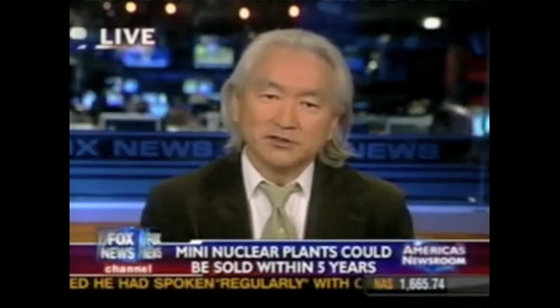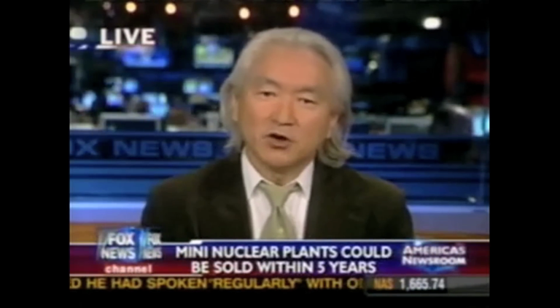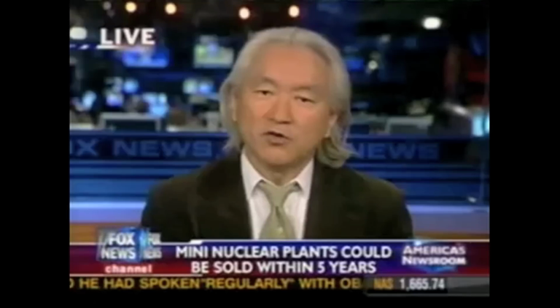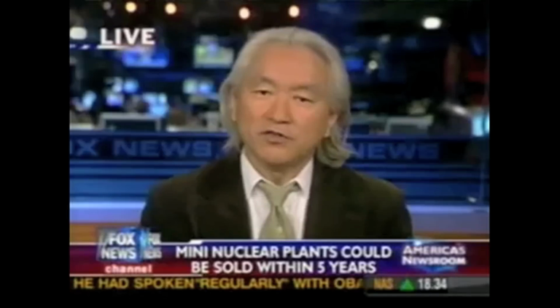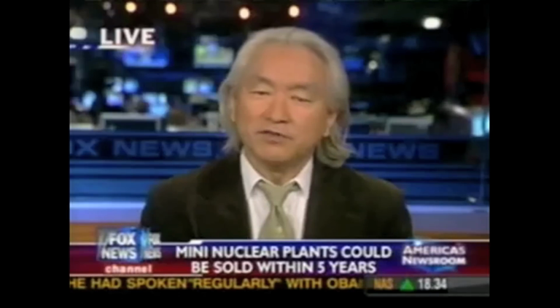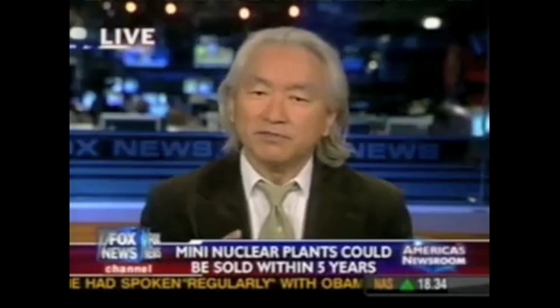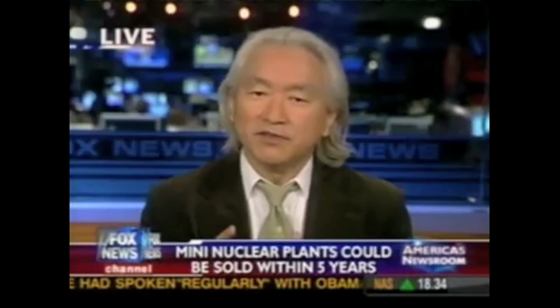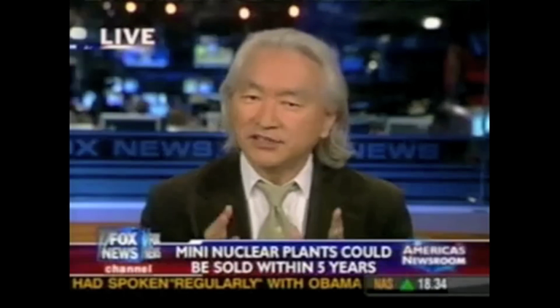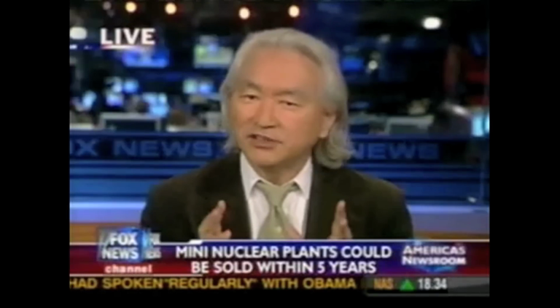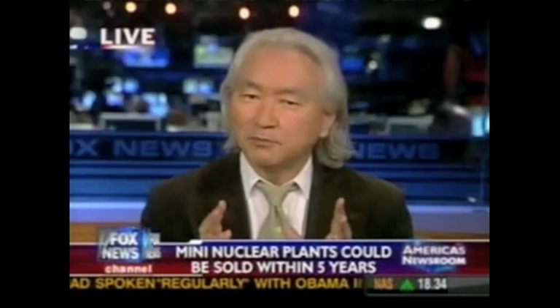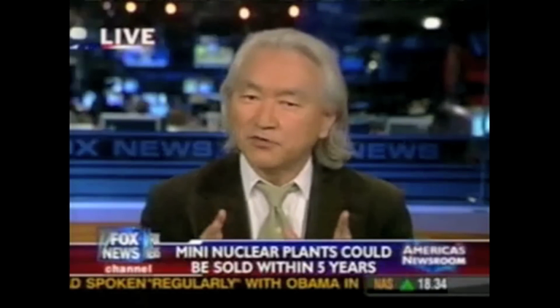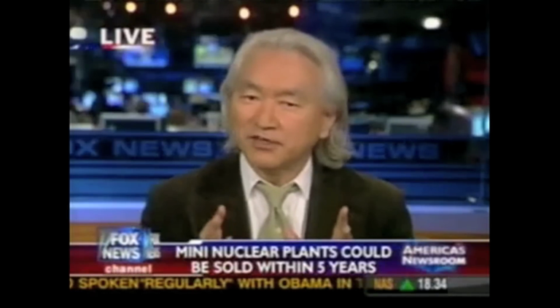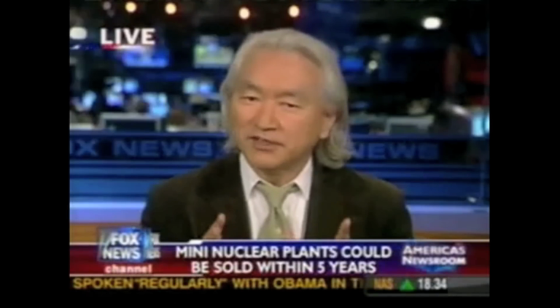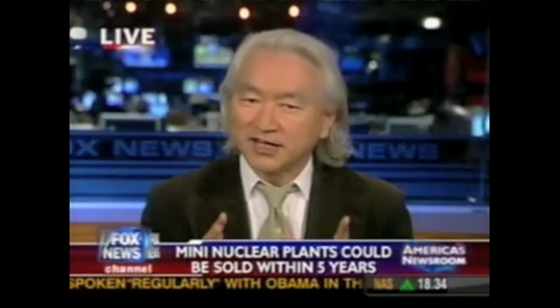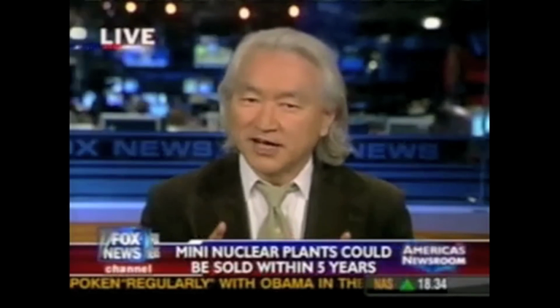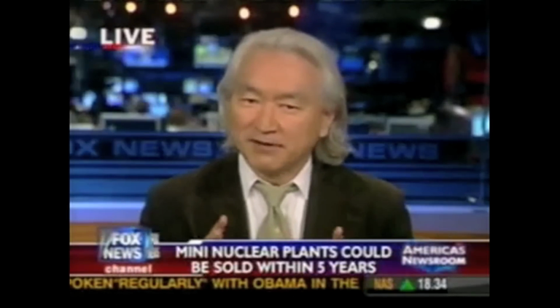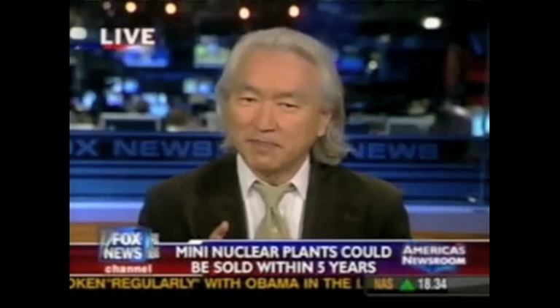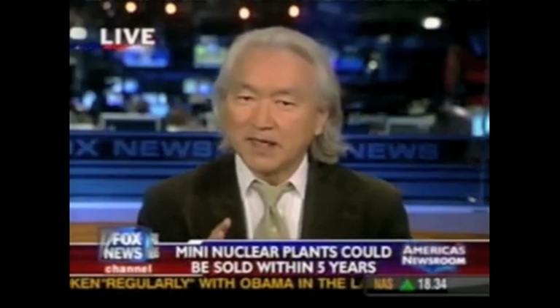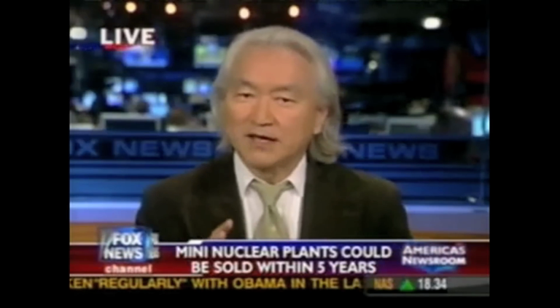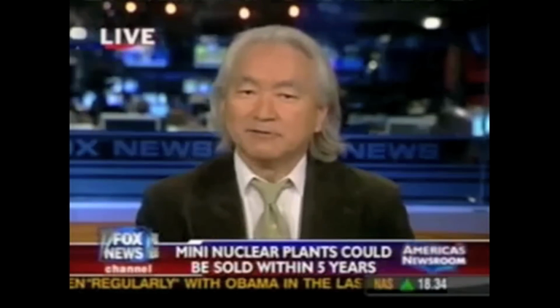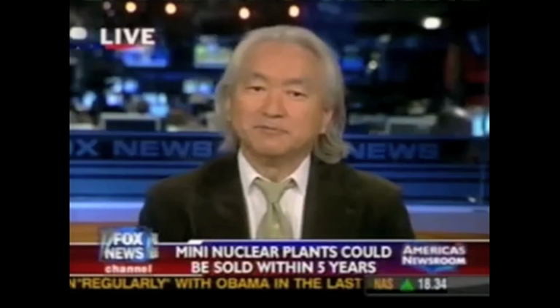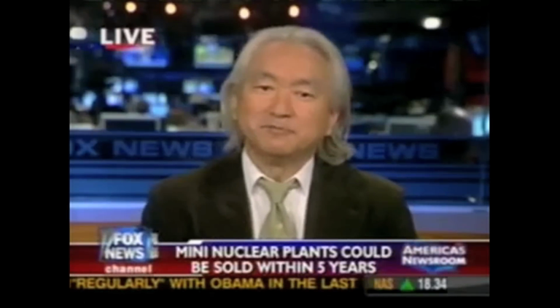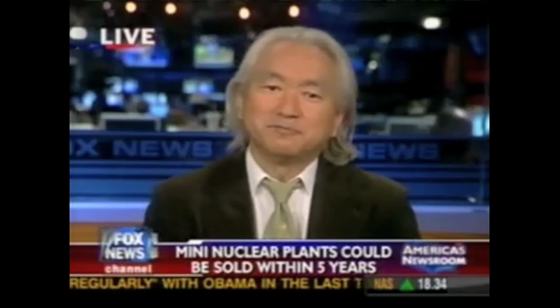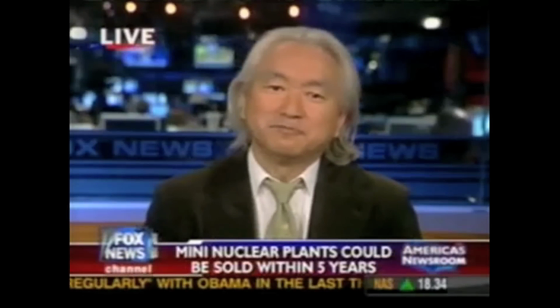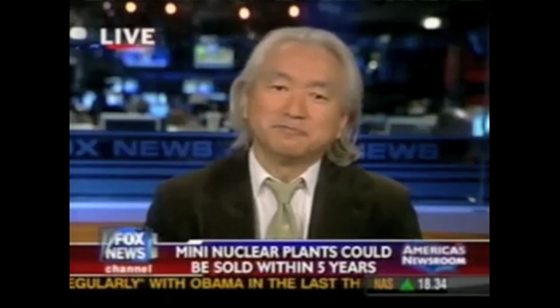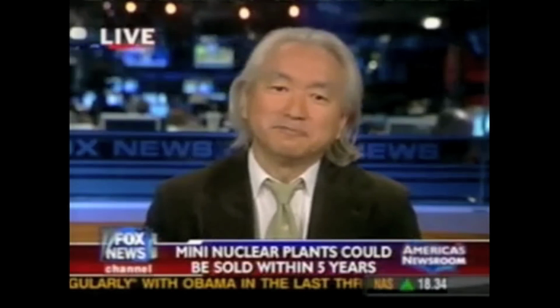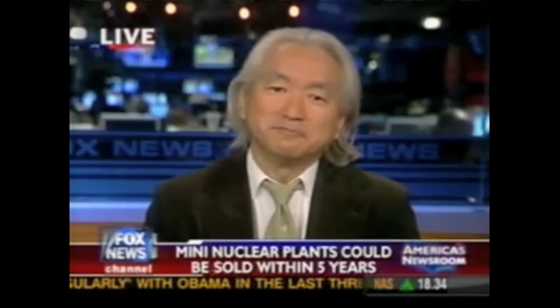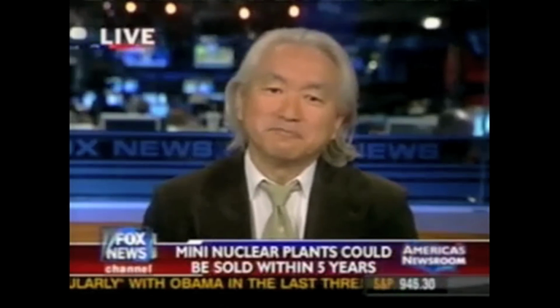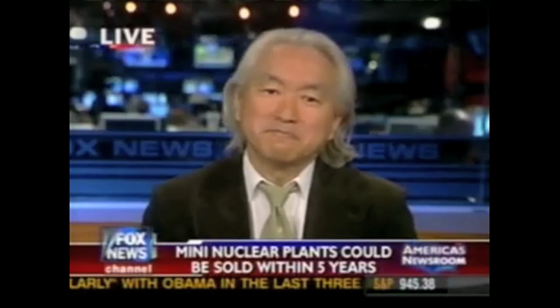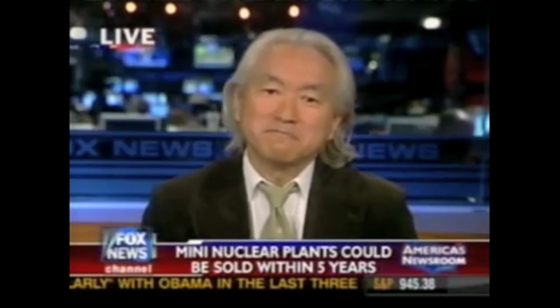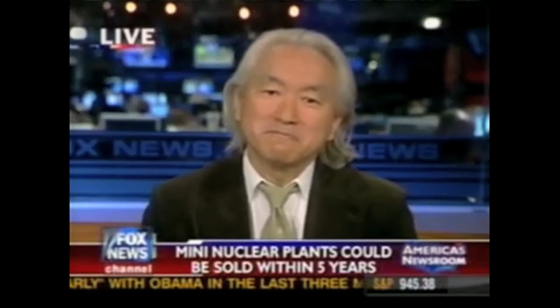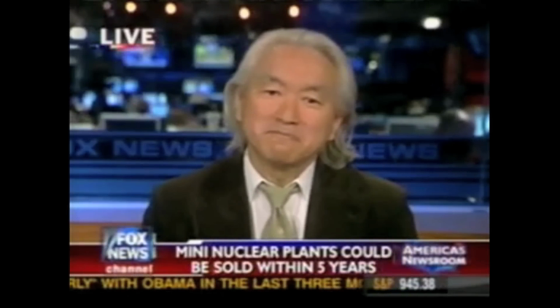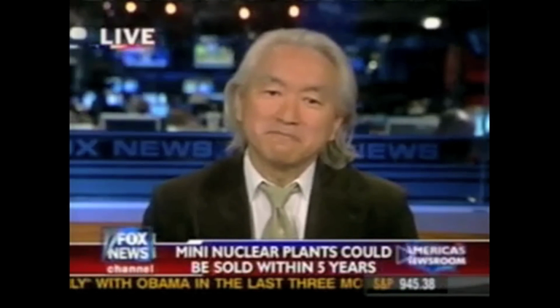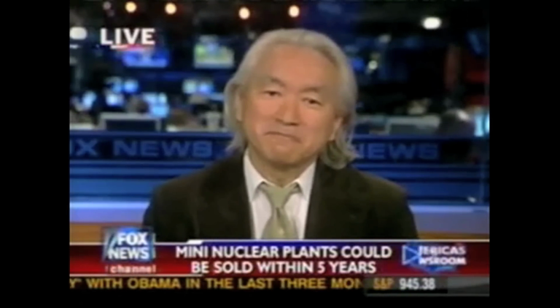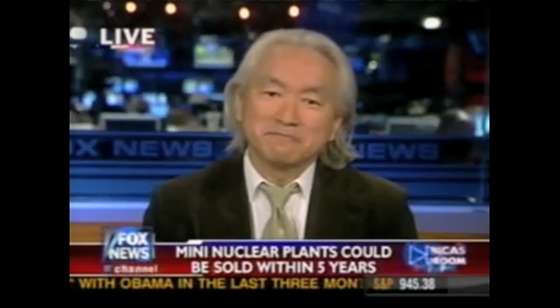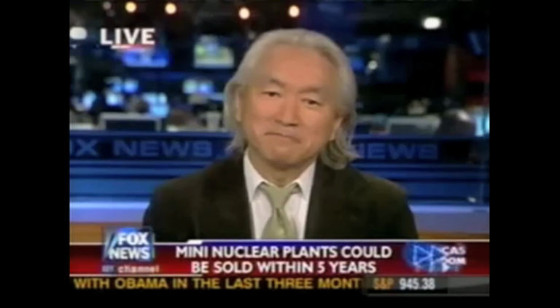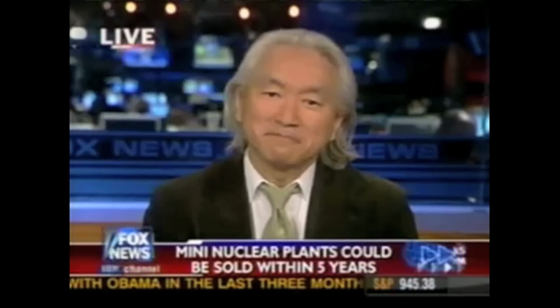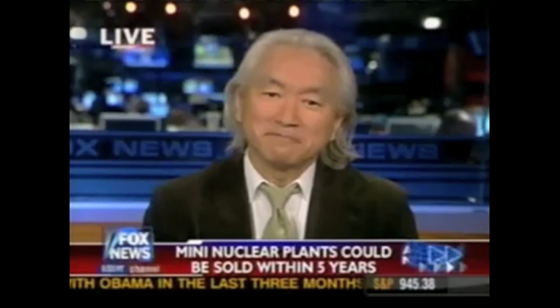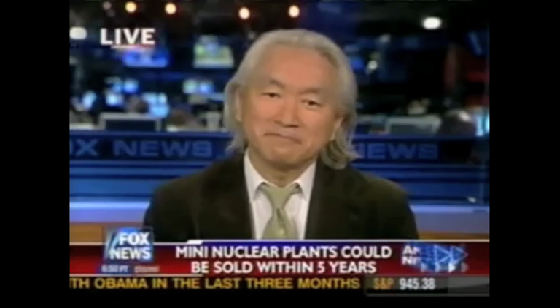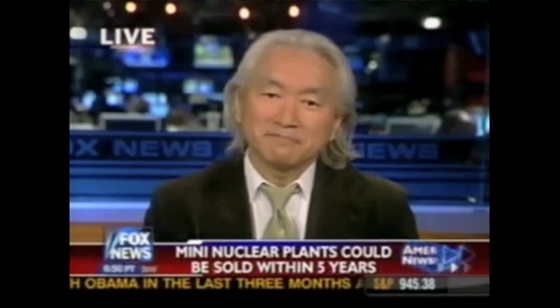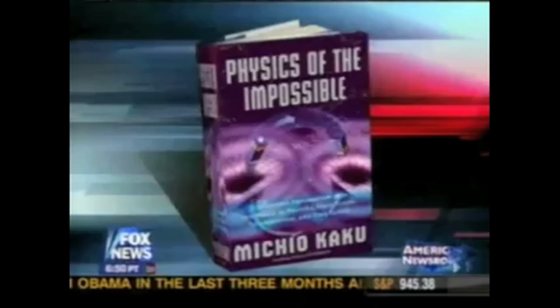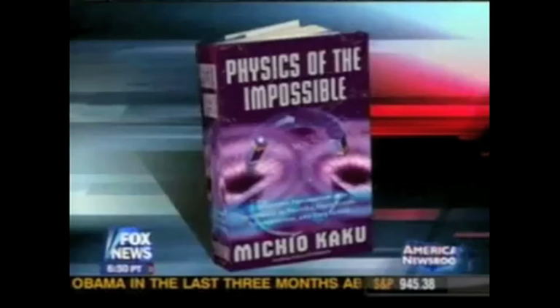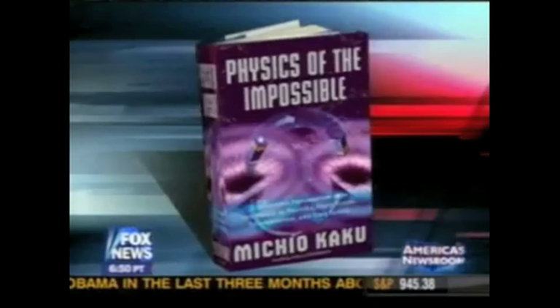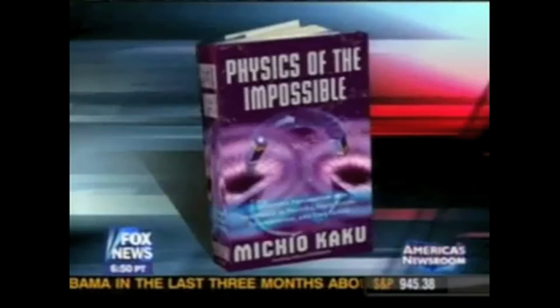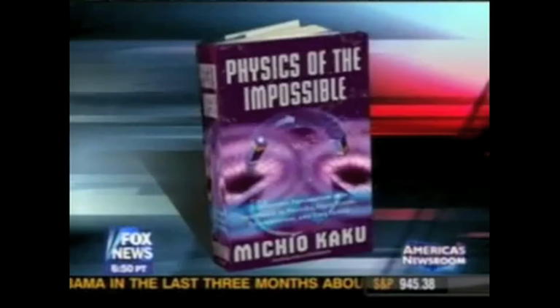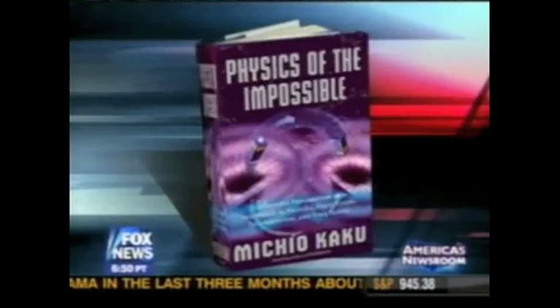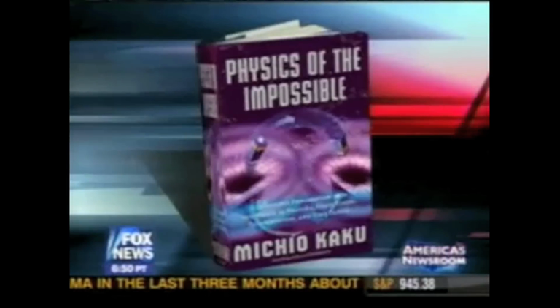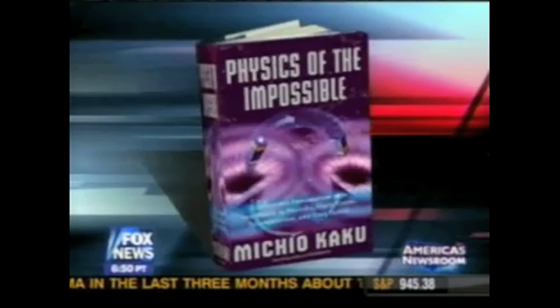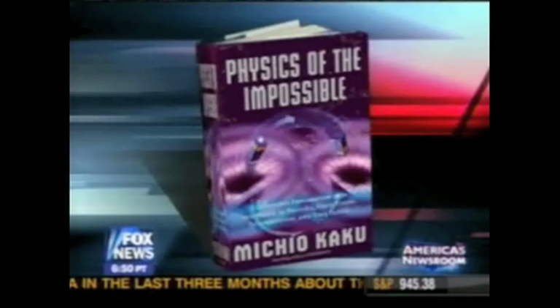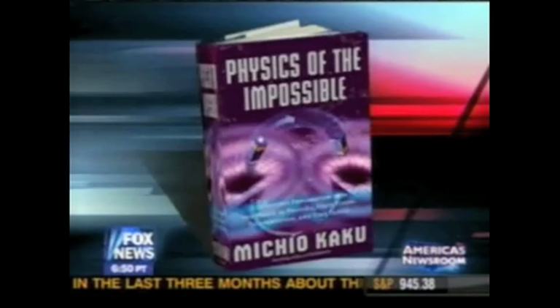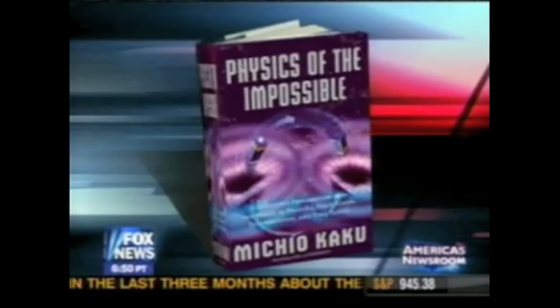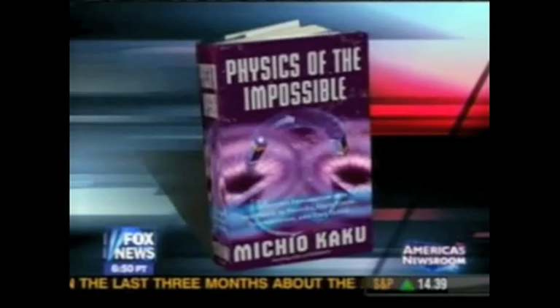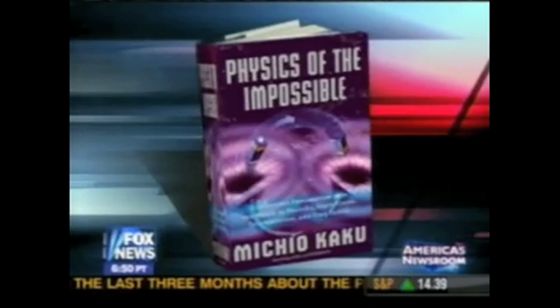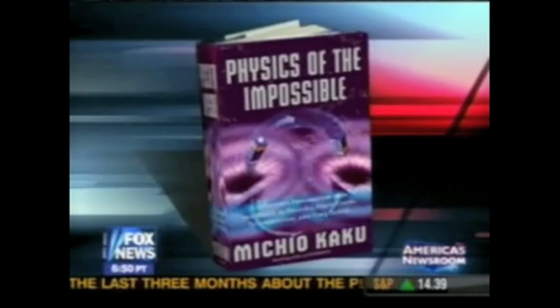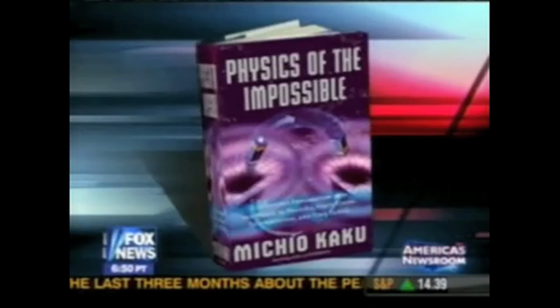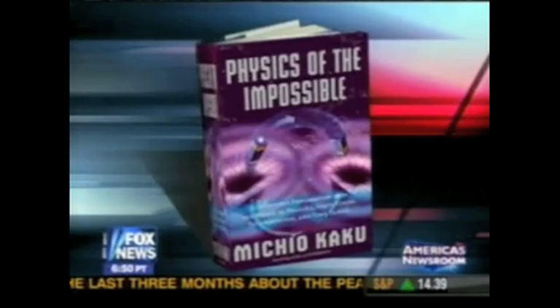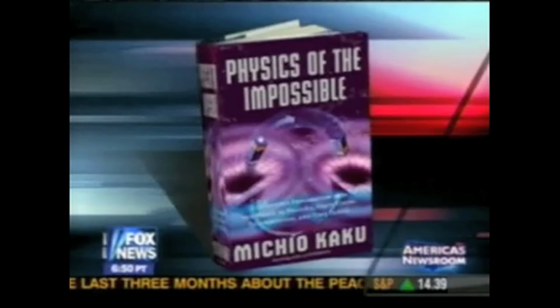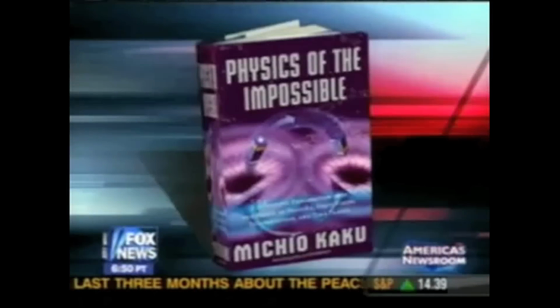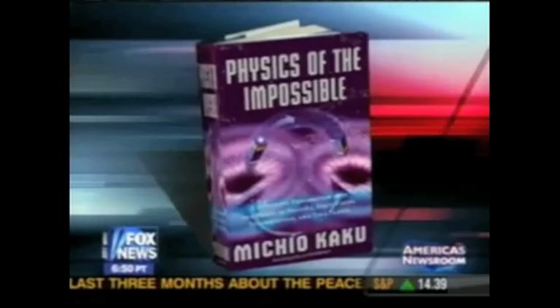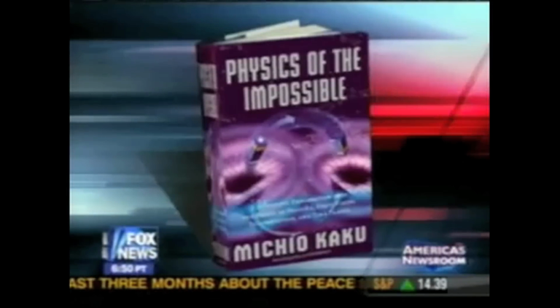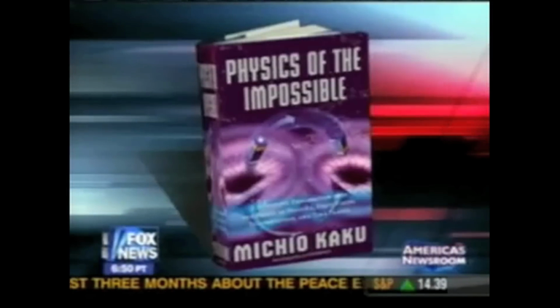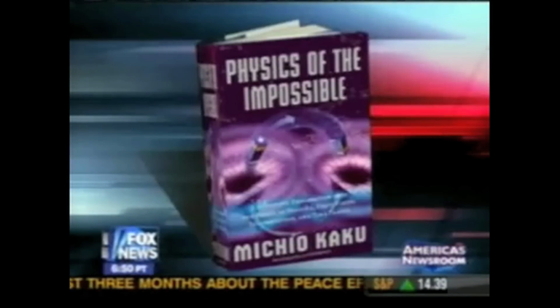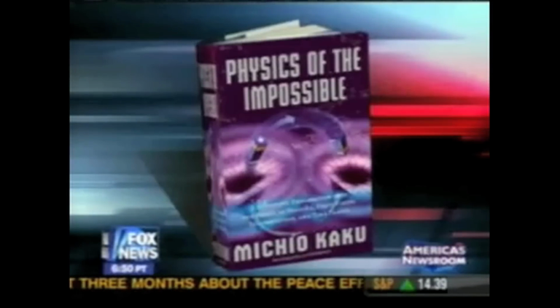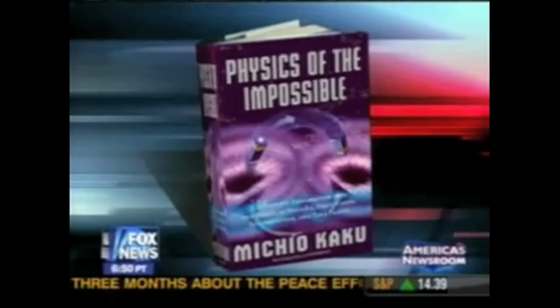So this is a proven design. Author of Physics of the Impossible, Michio Kaku — great to see you. Thank you so much.